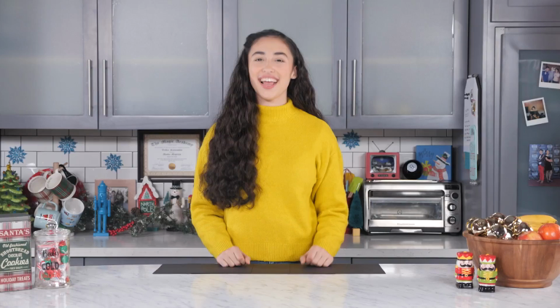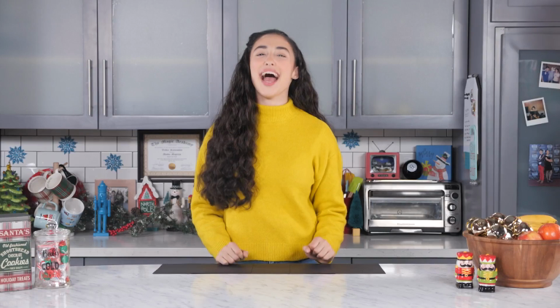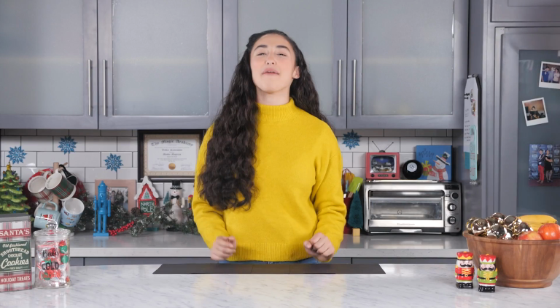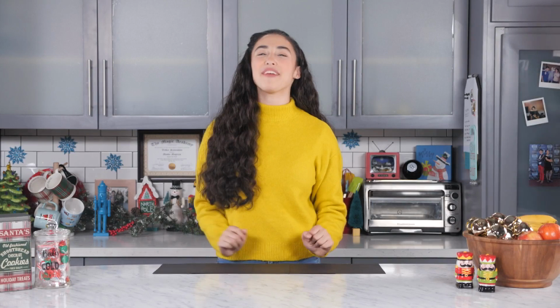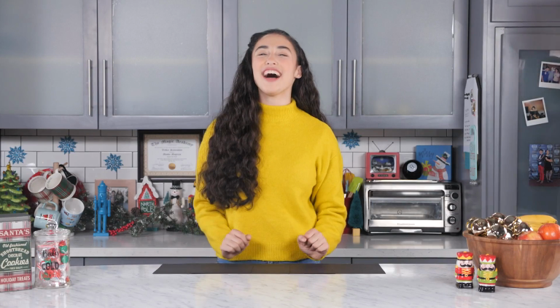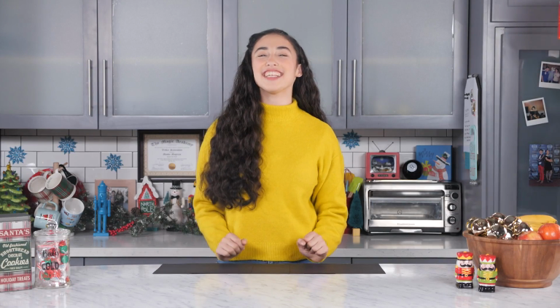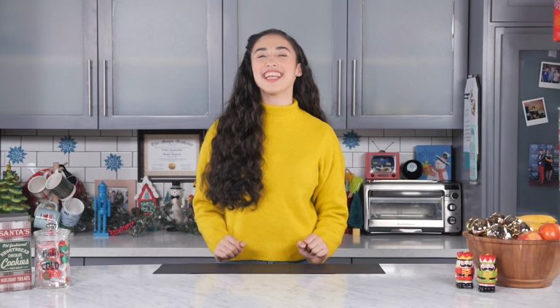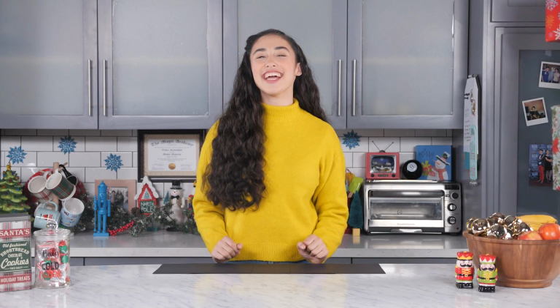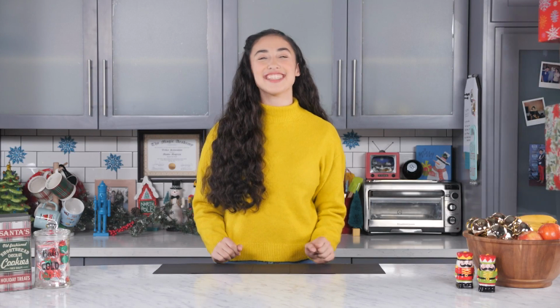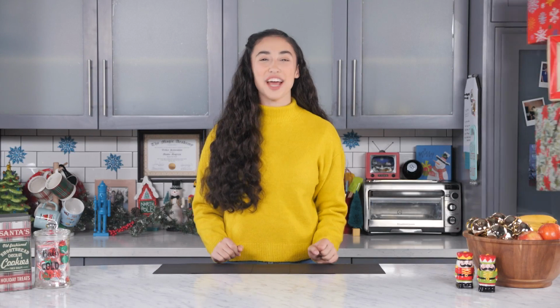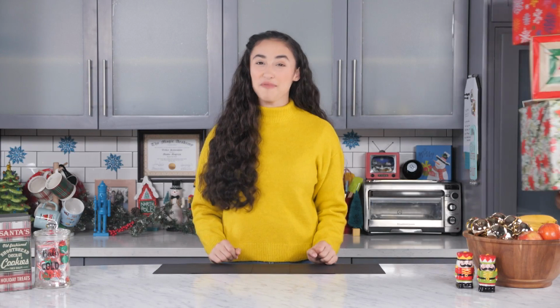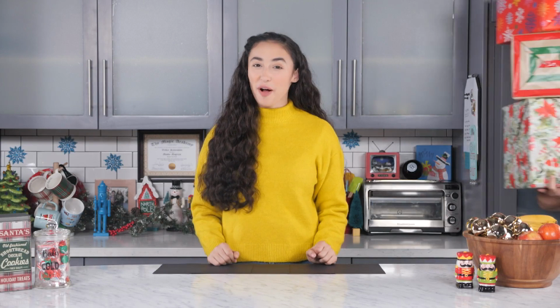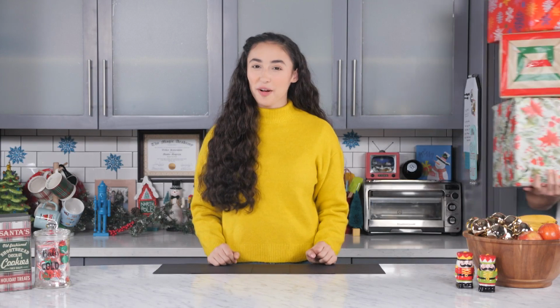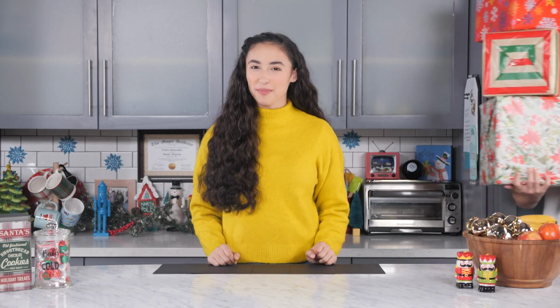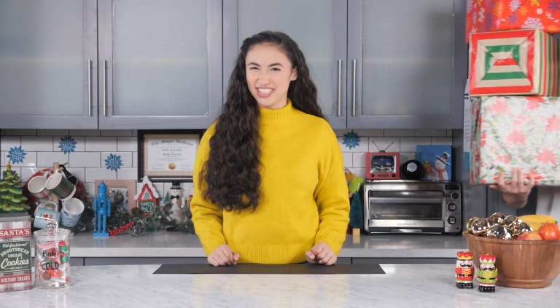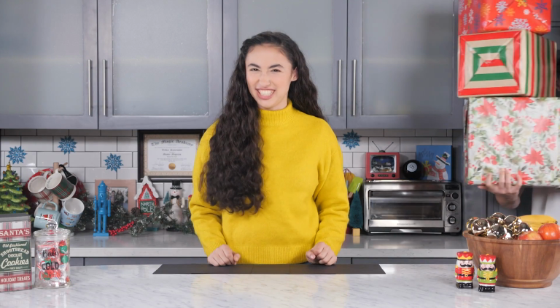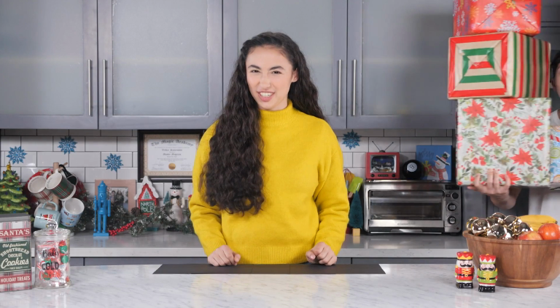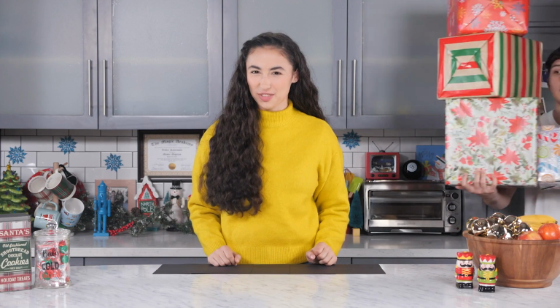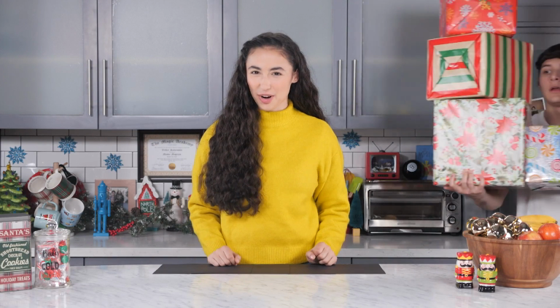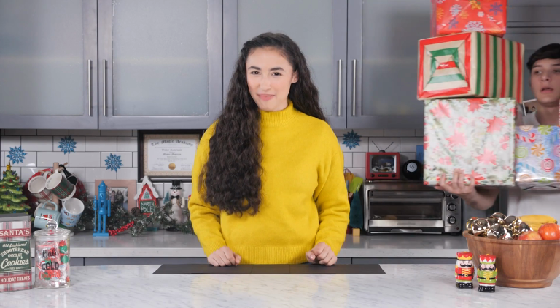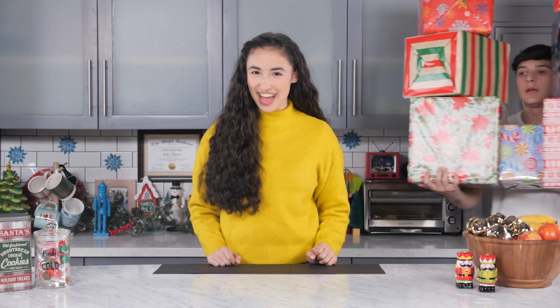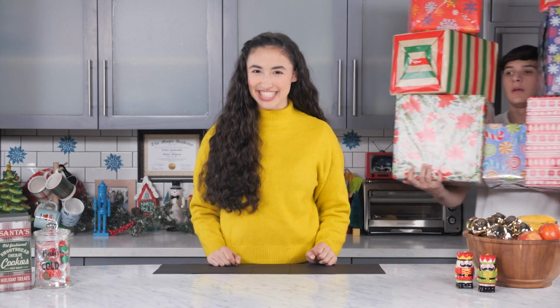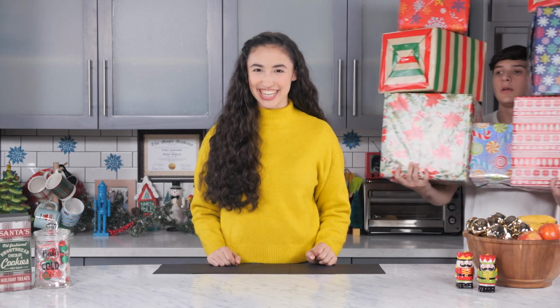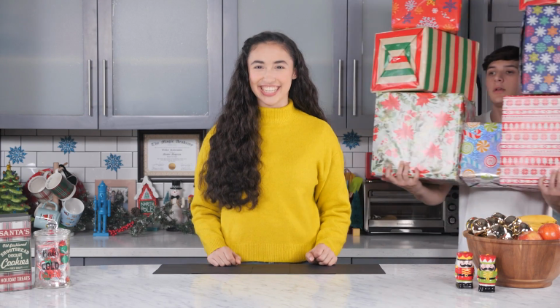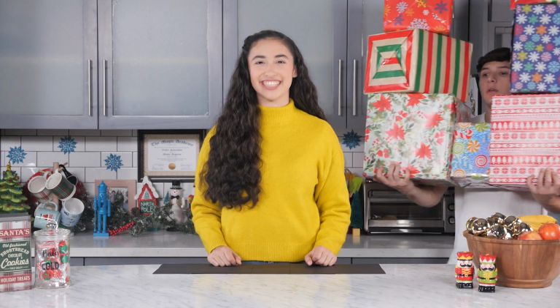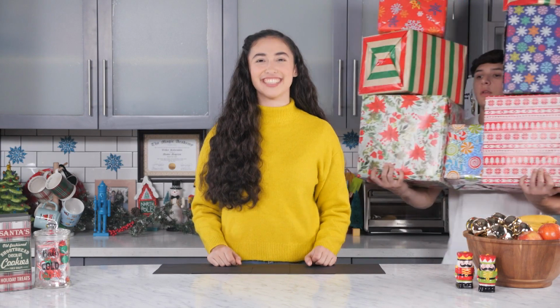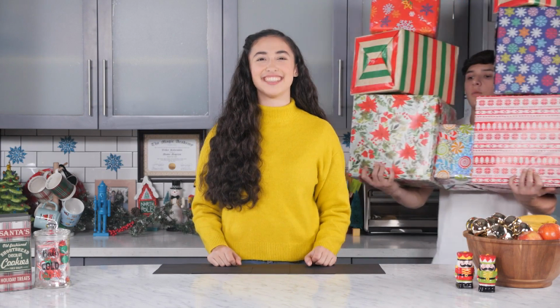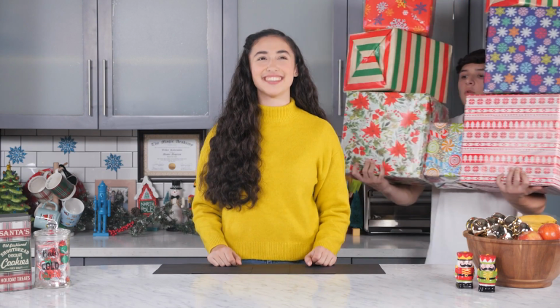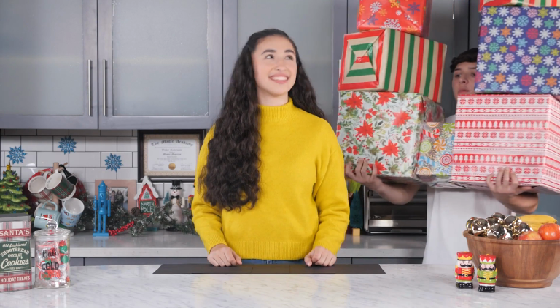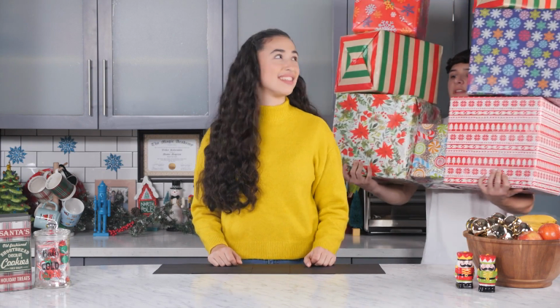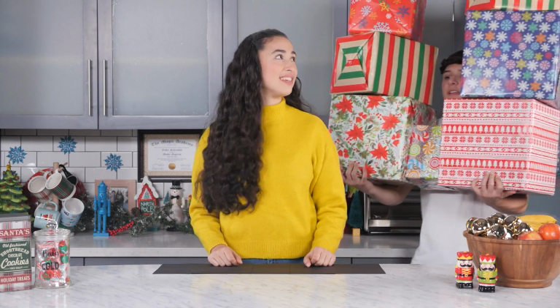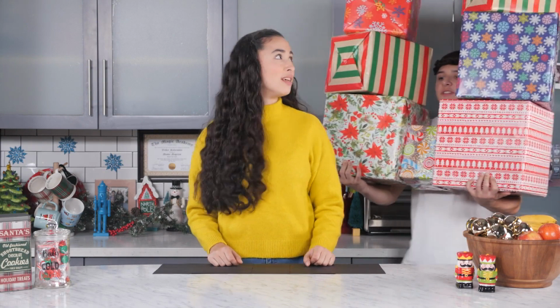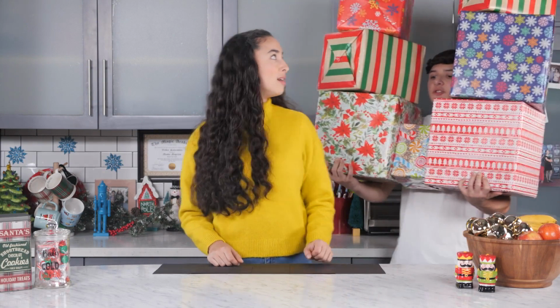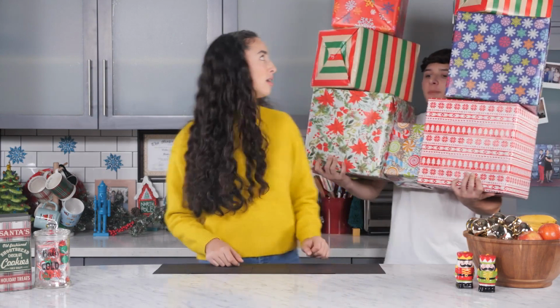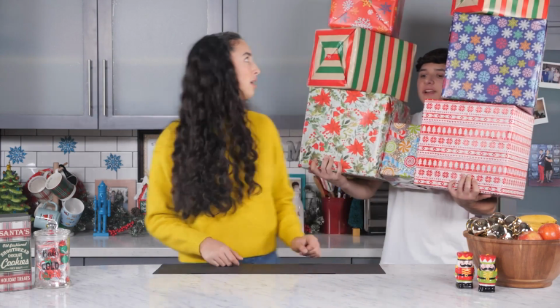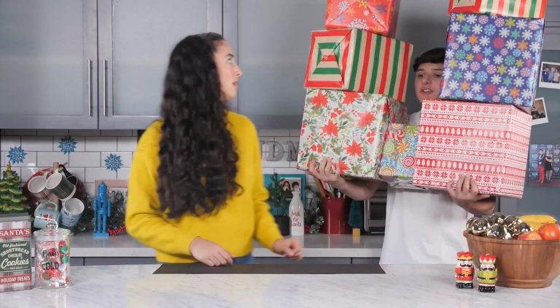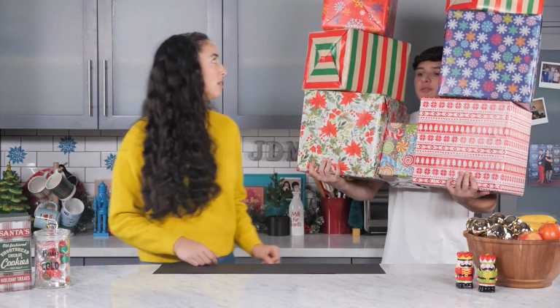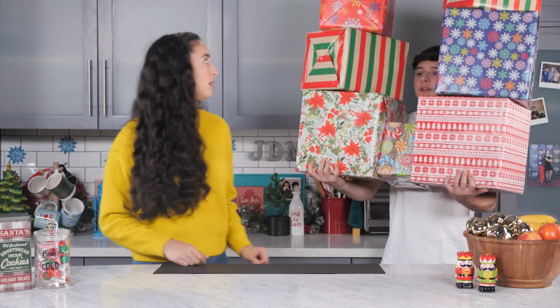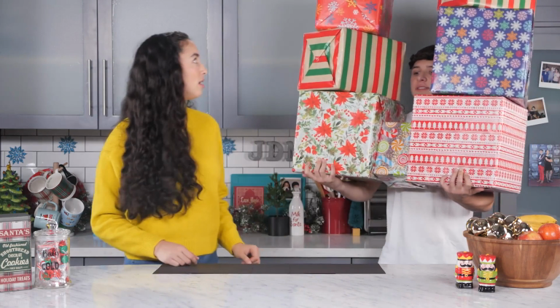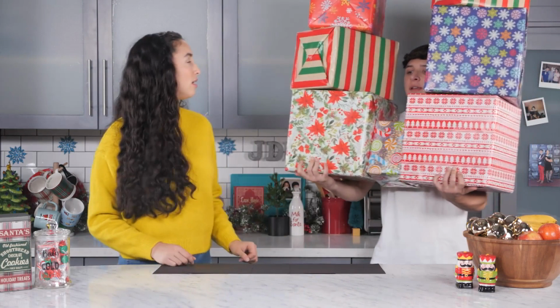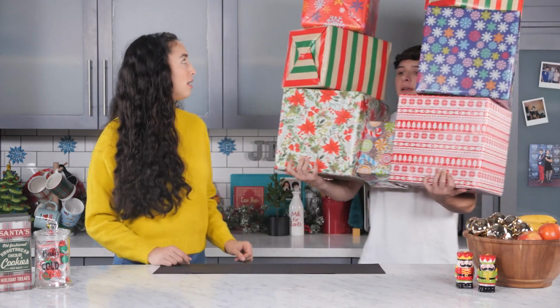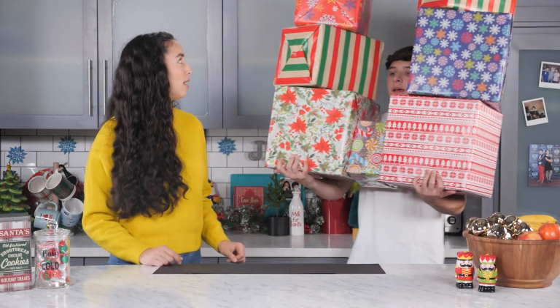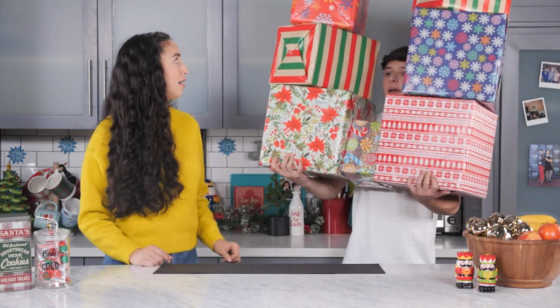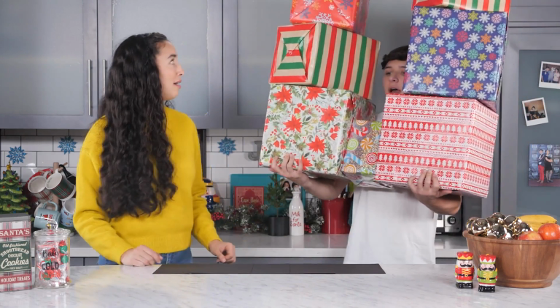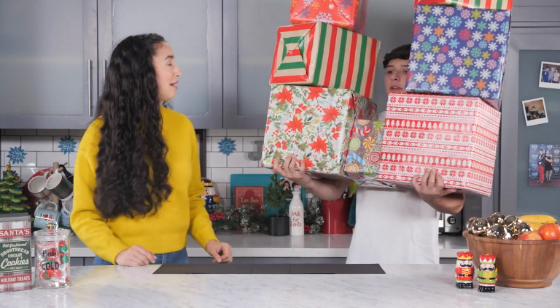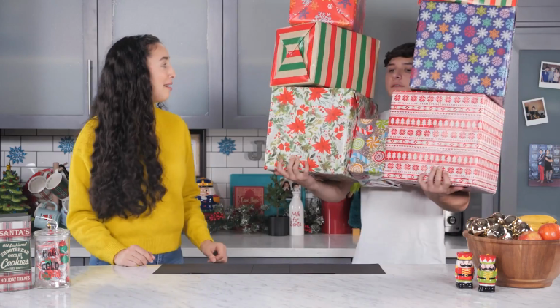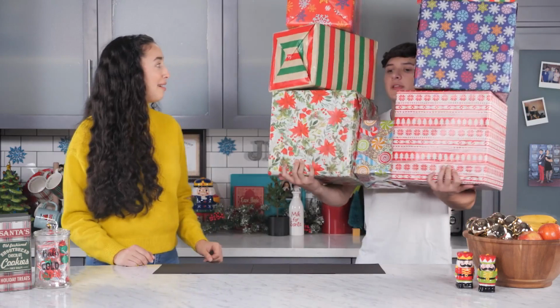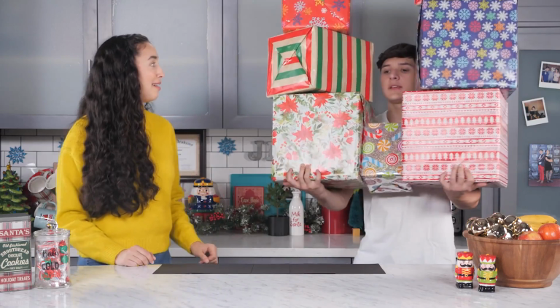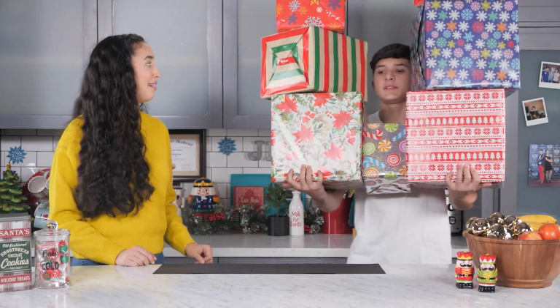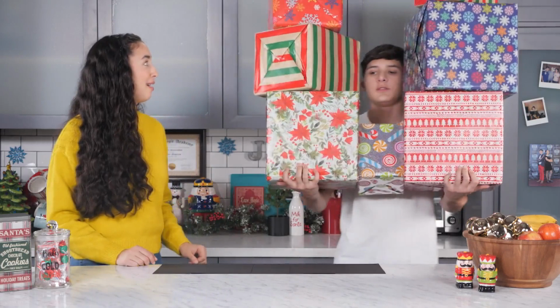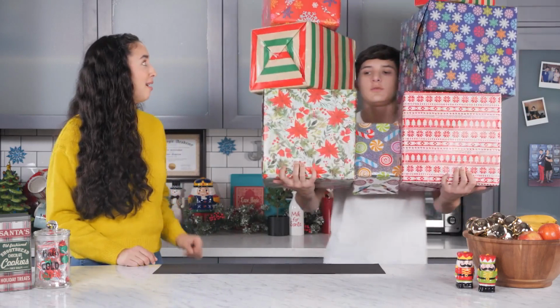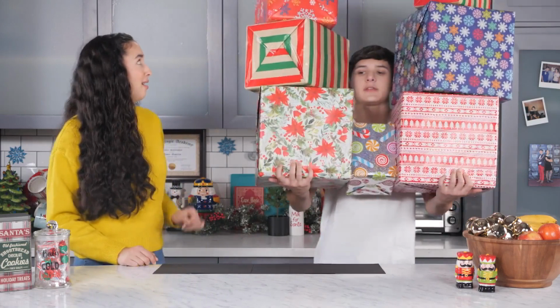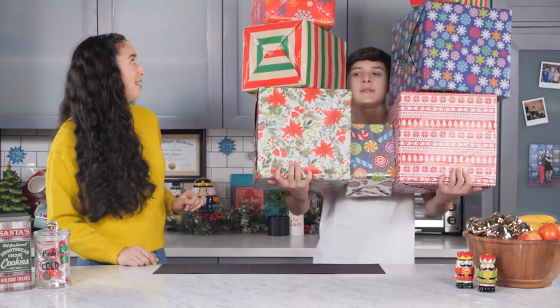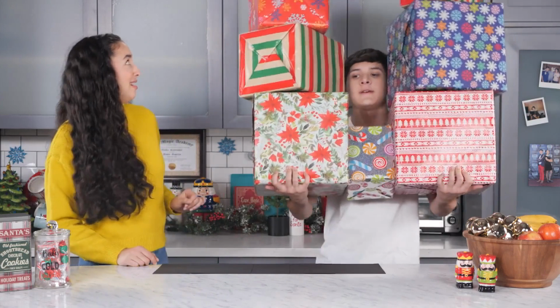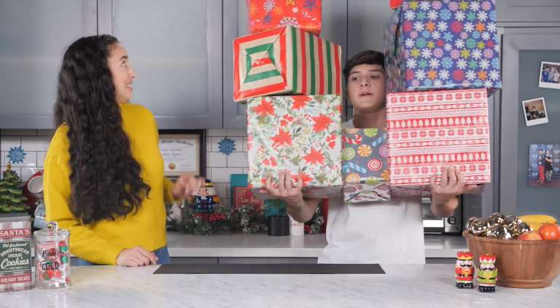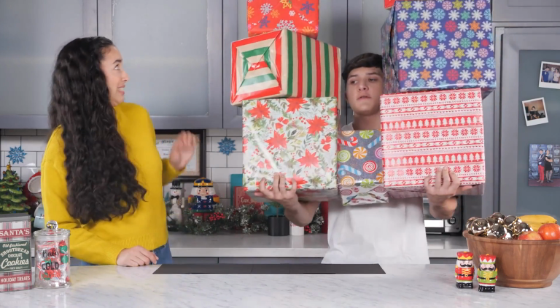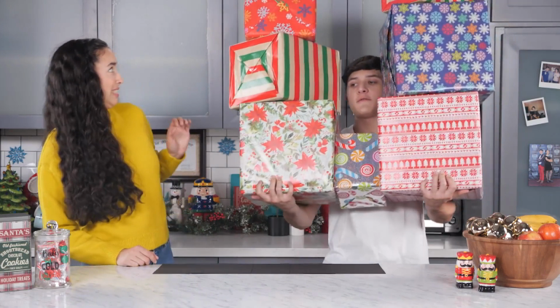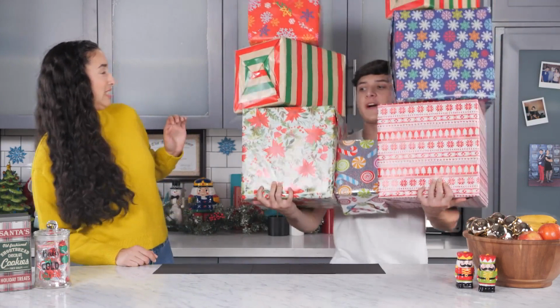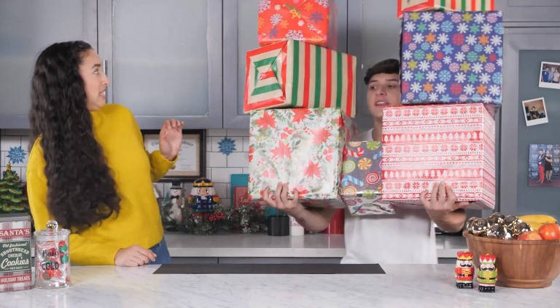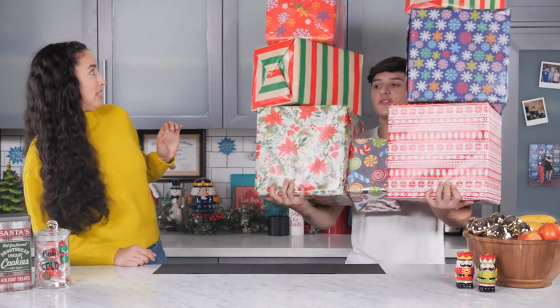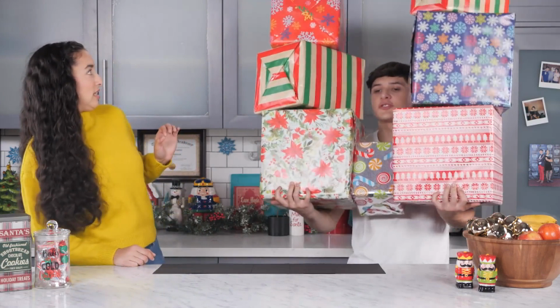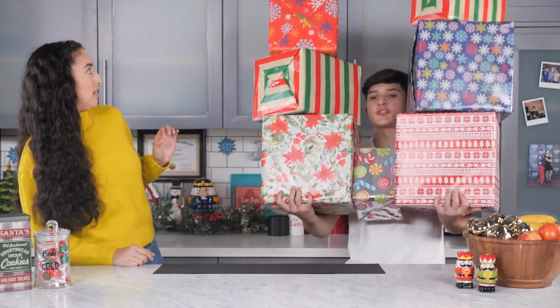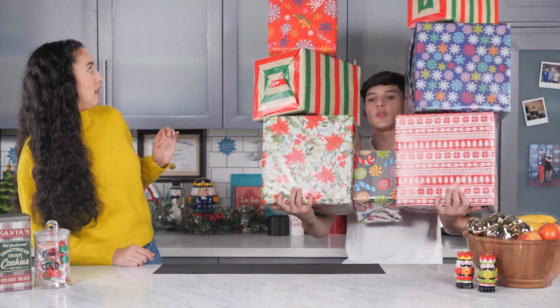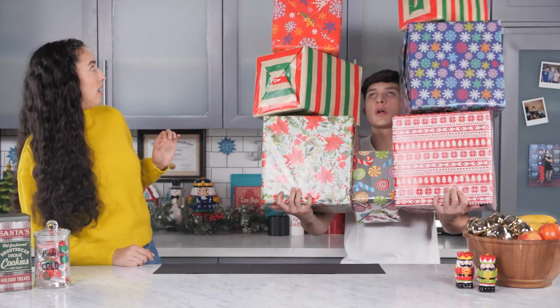Happy holidays and welcome to Junk Drawer Magic, where we teach you magic tricks out of things you can find in your junk drawer.